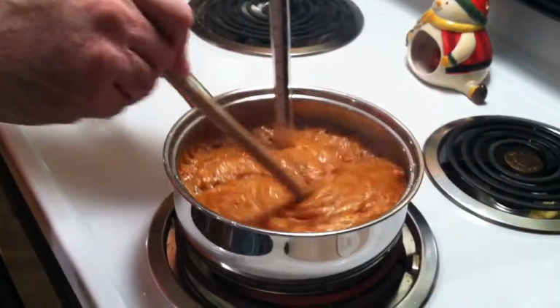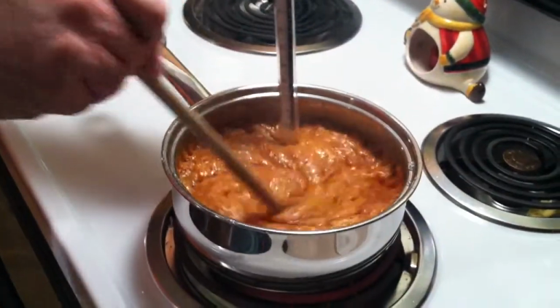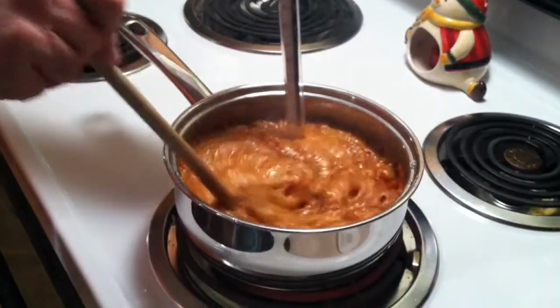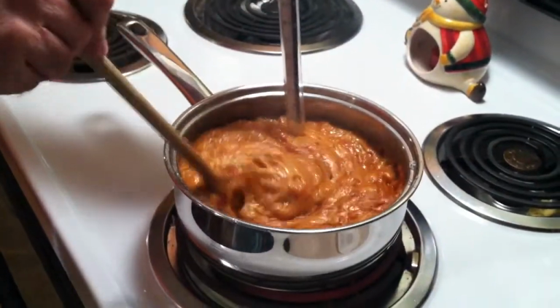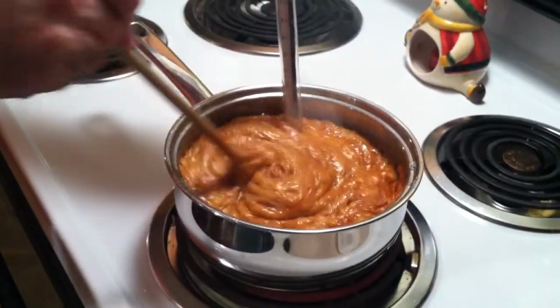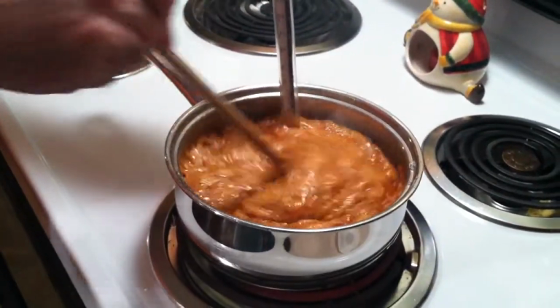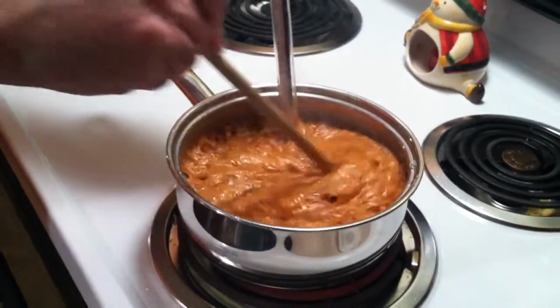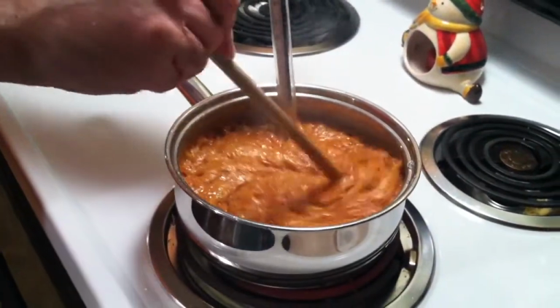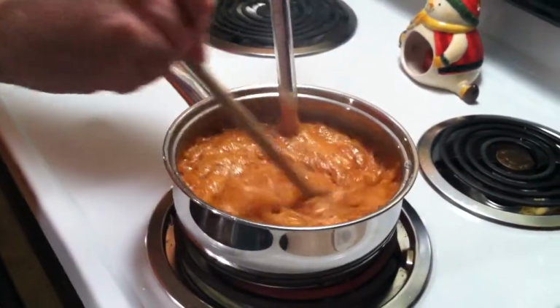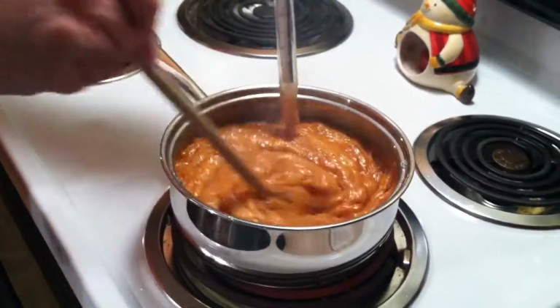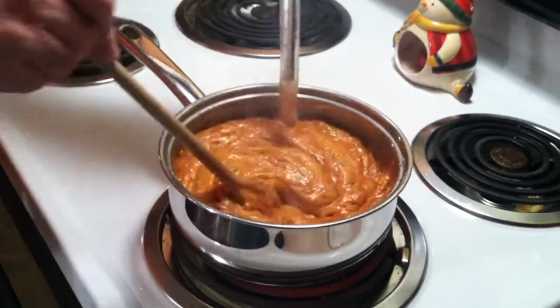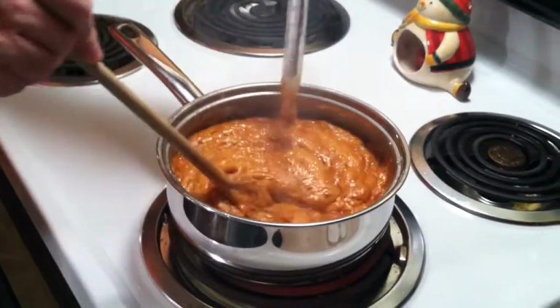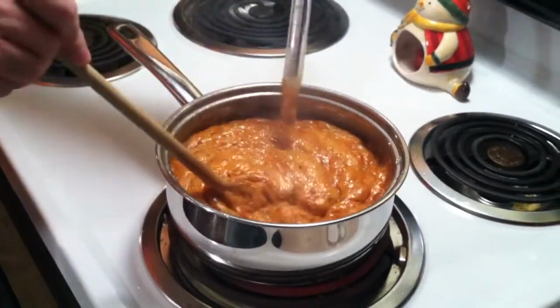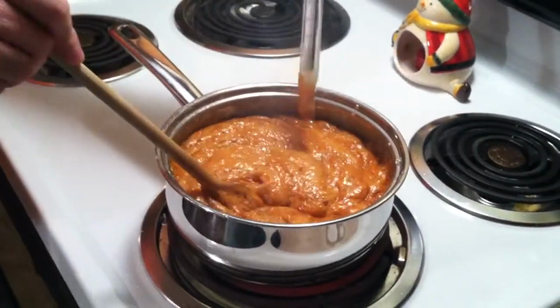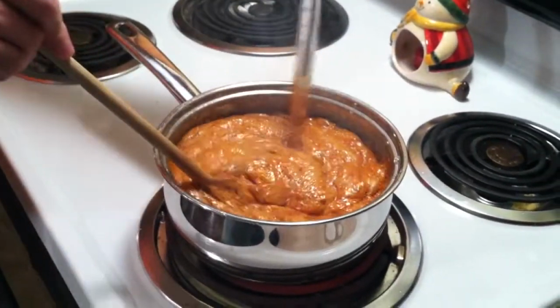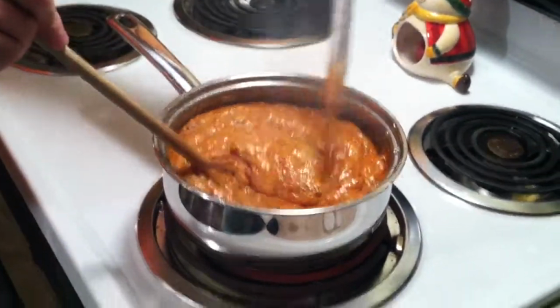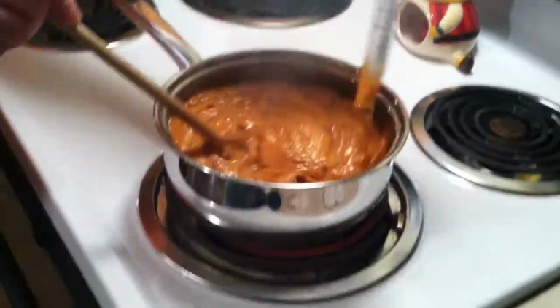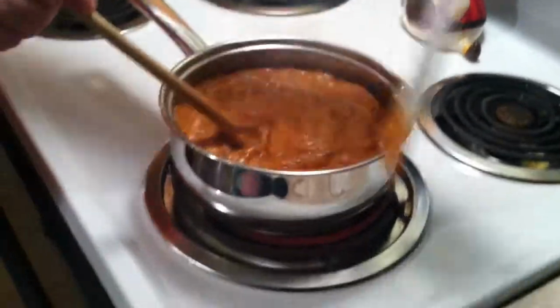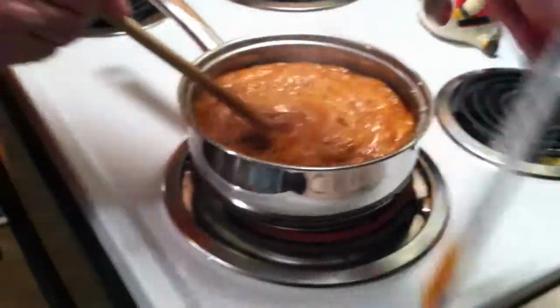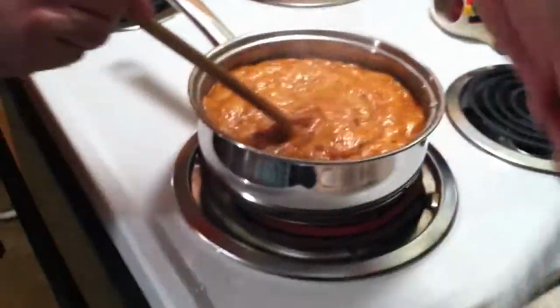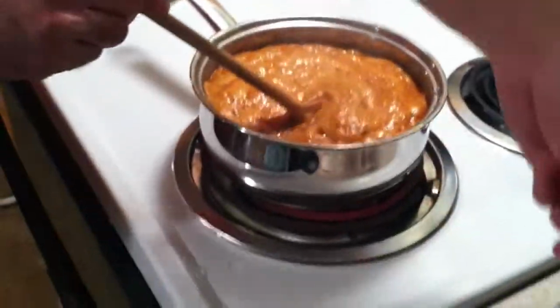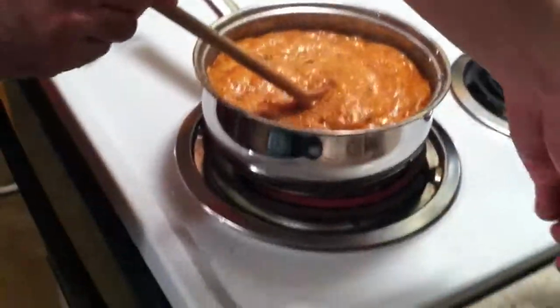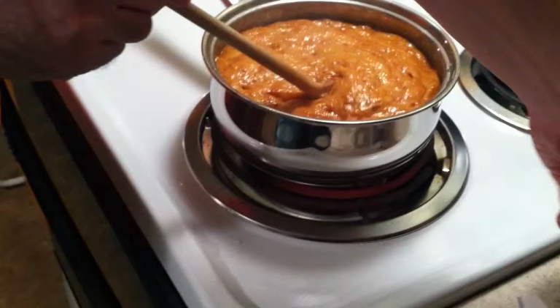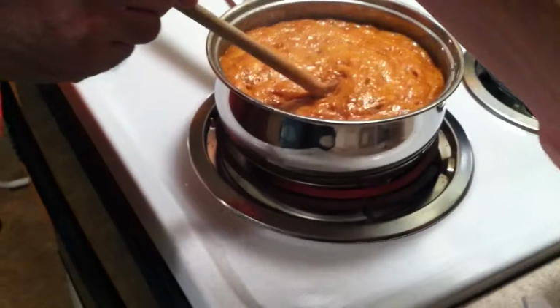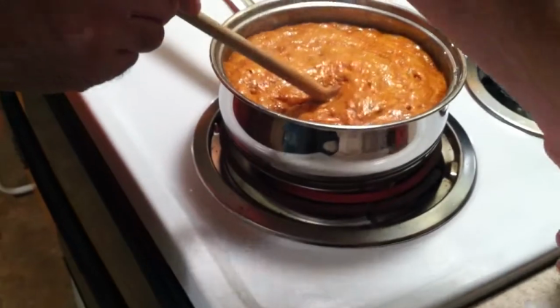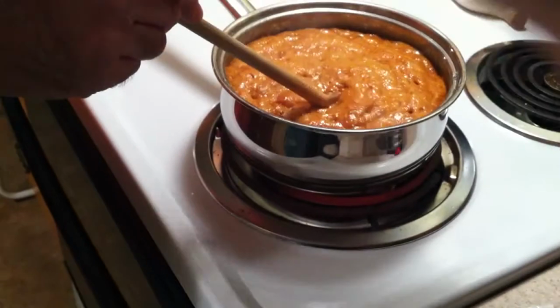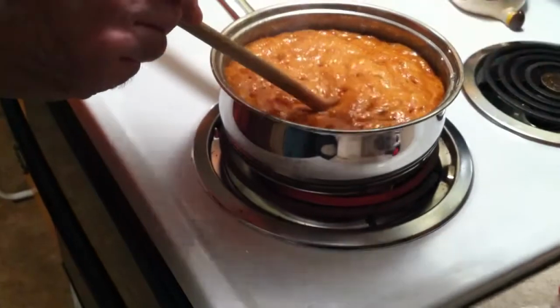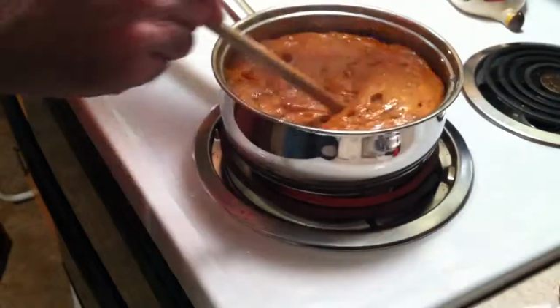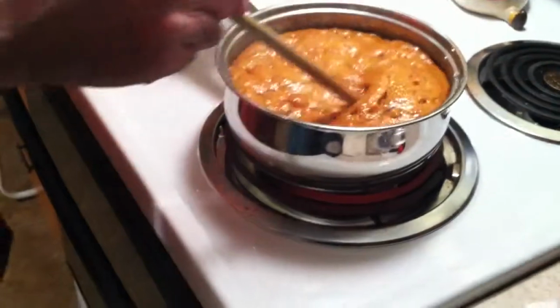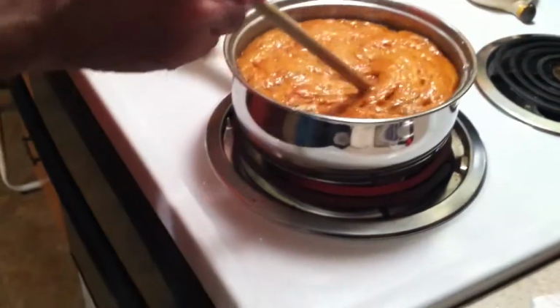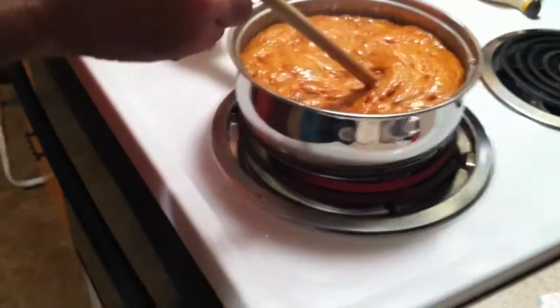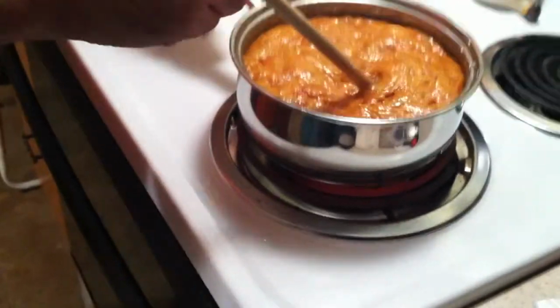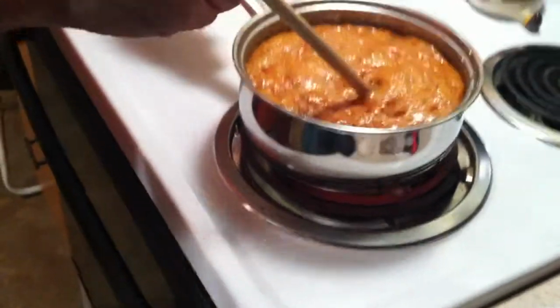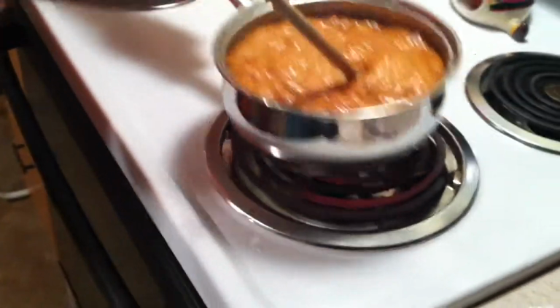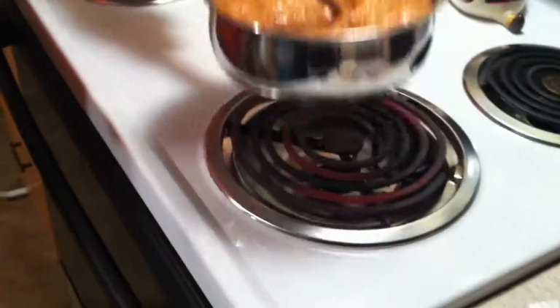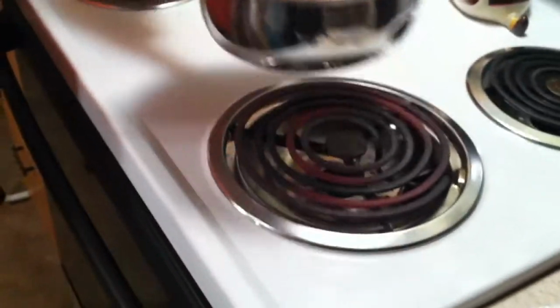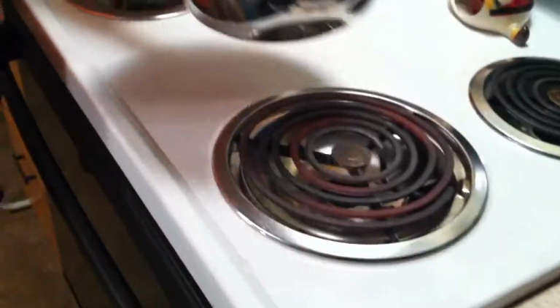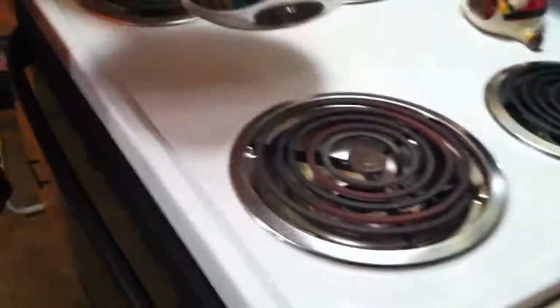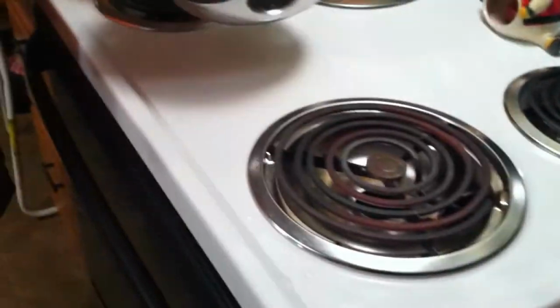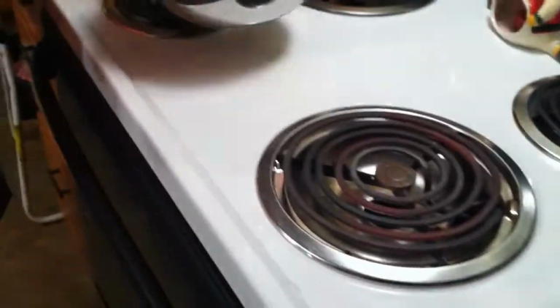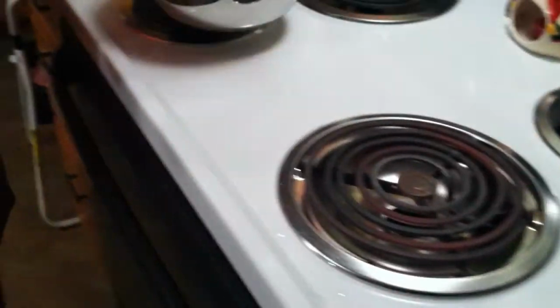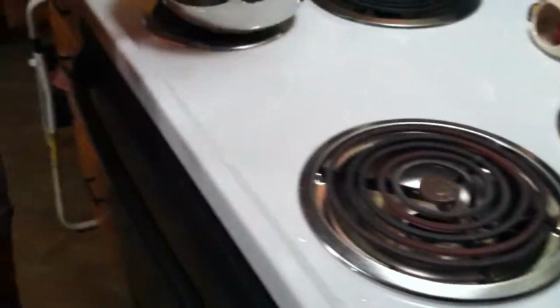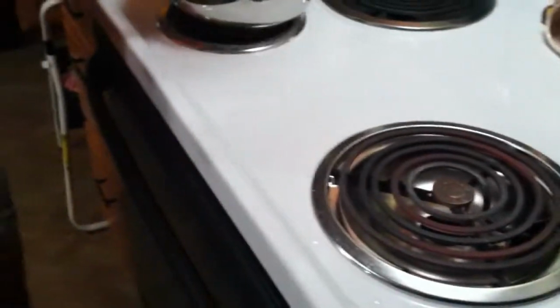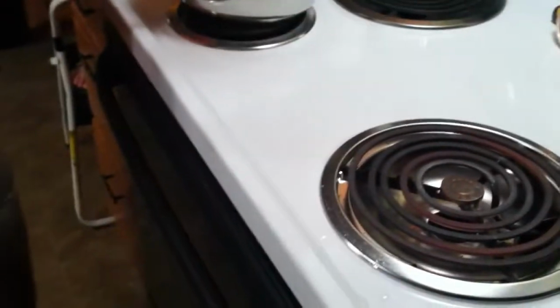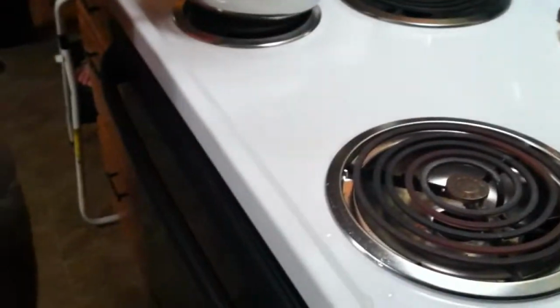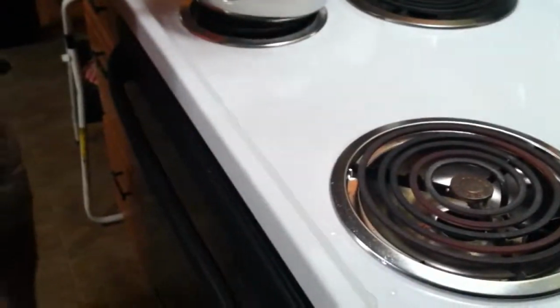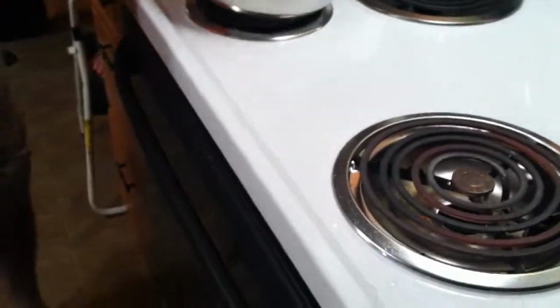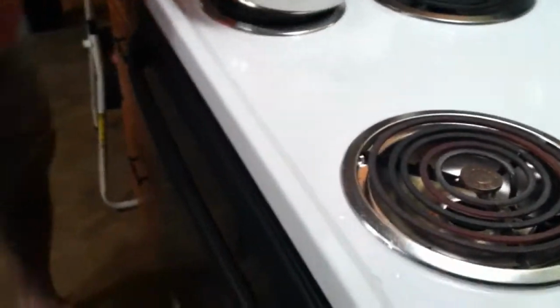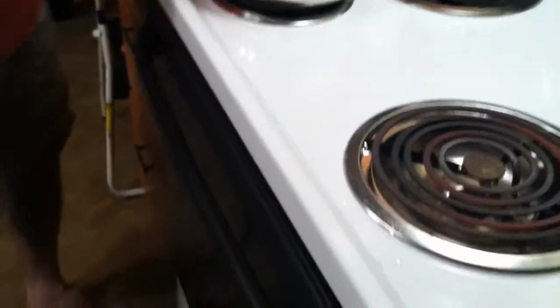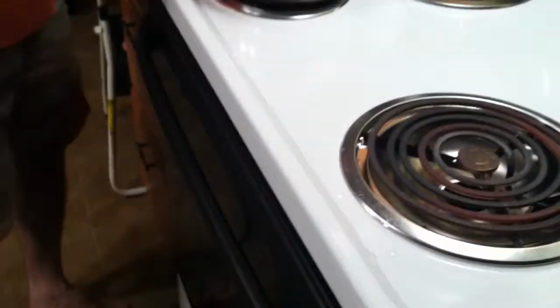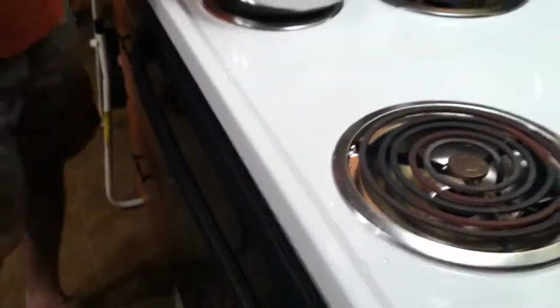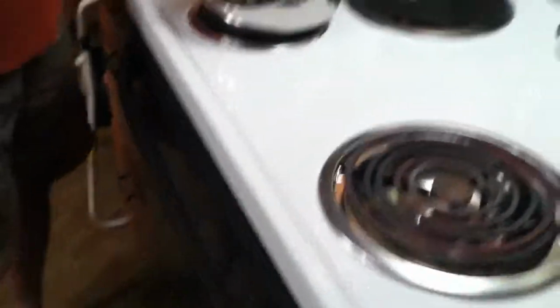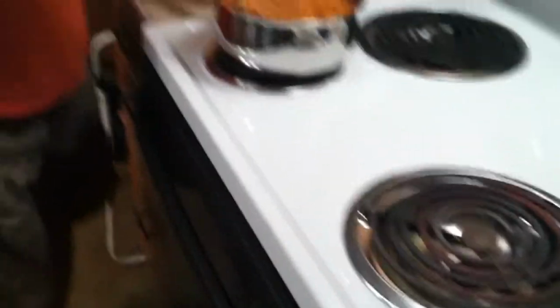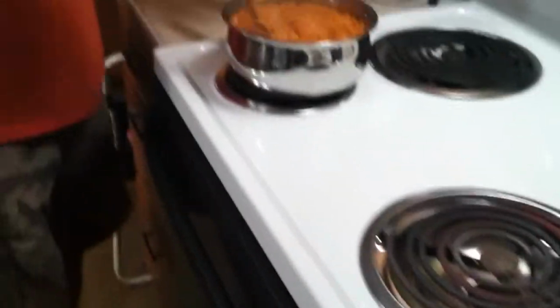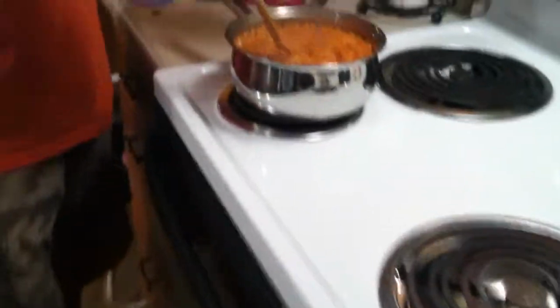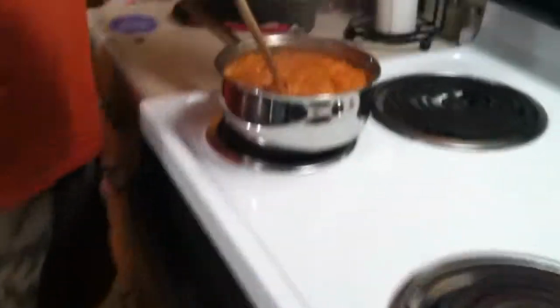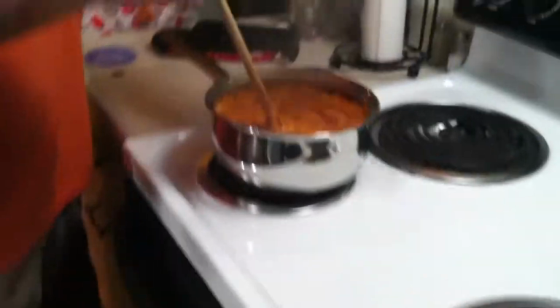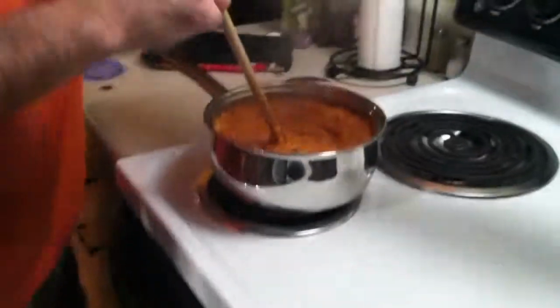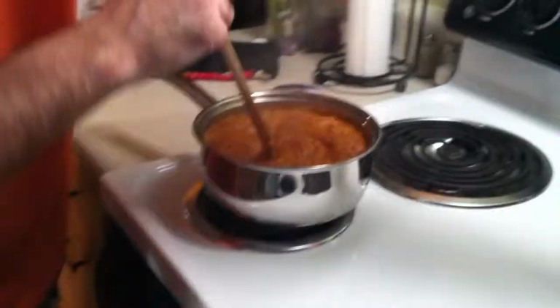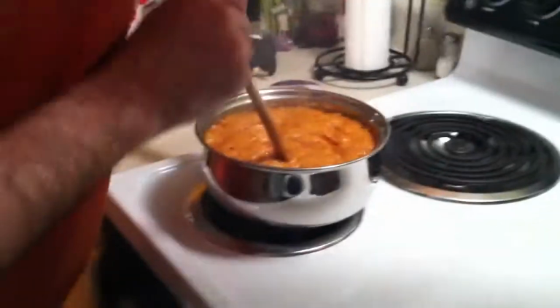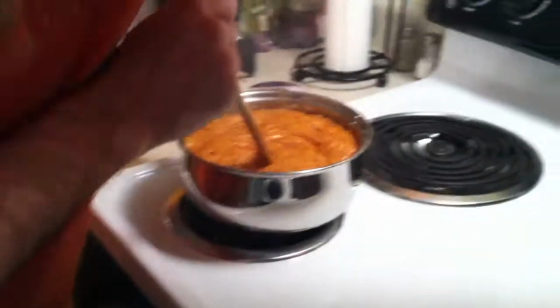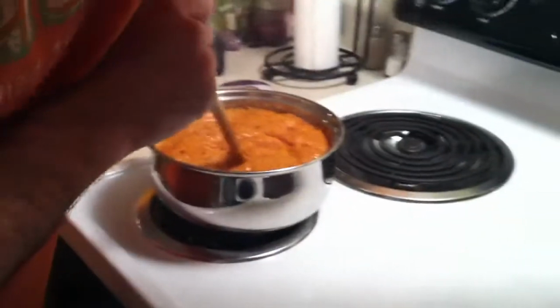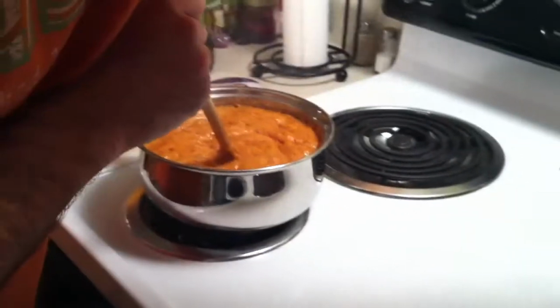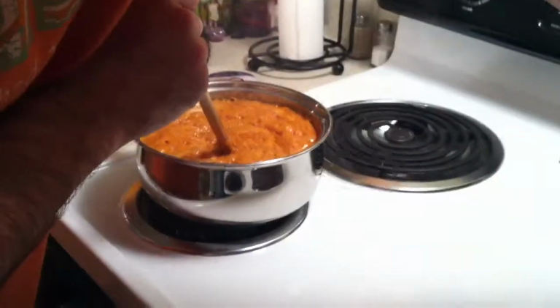Look at that. I just started. Okay, we're going to set it aside. Remove it from the heat.